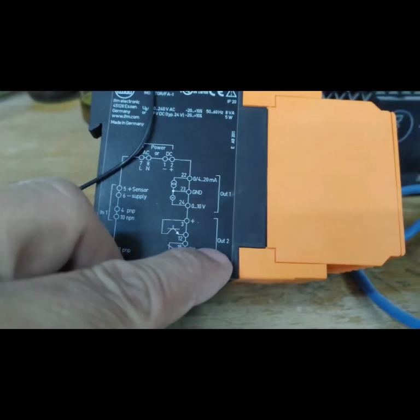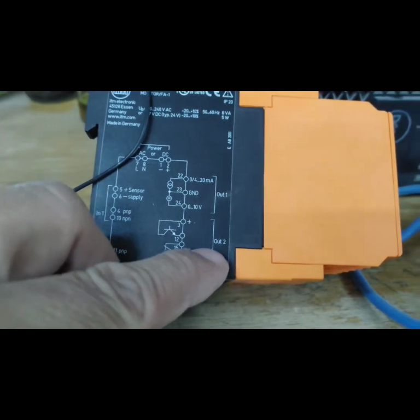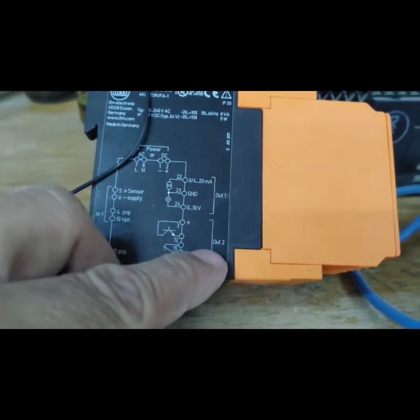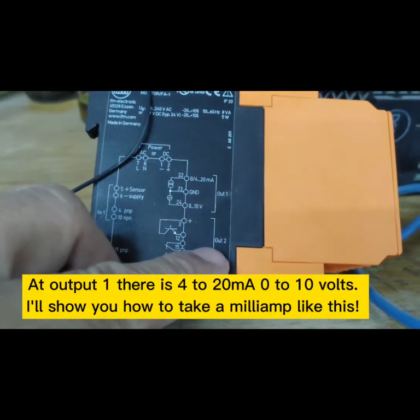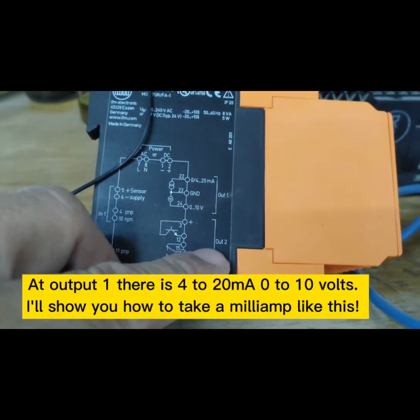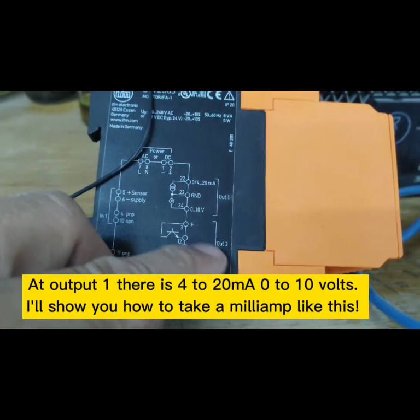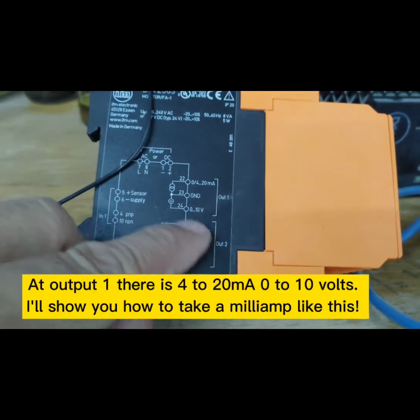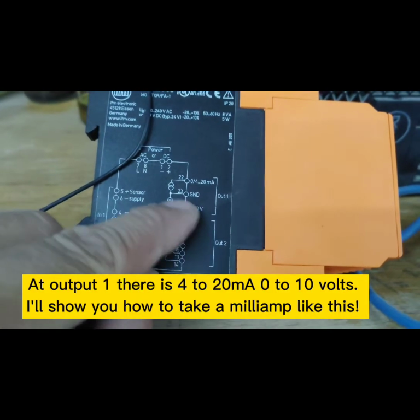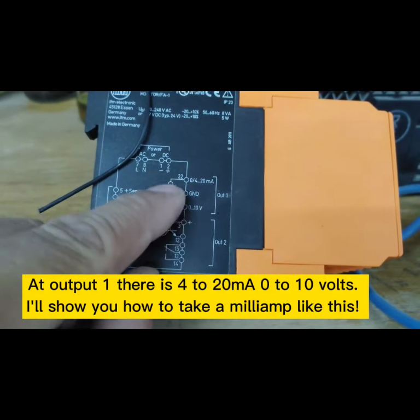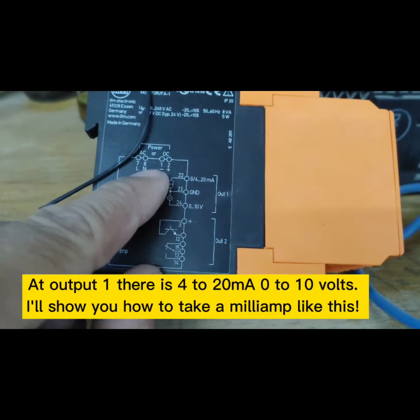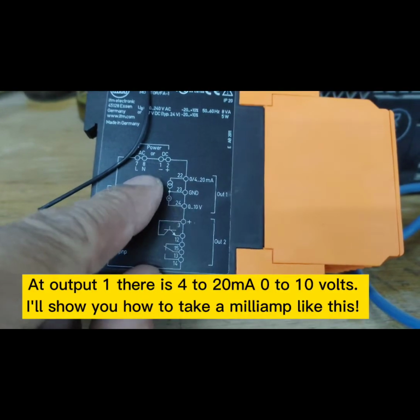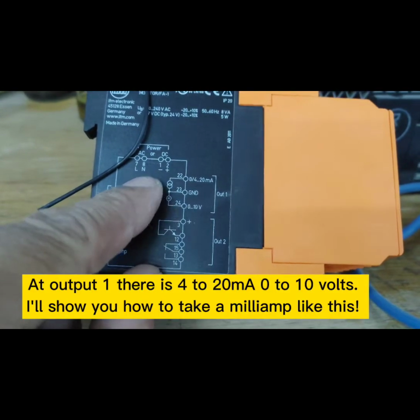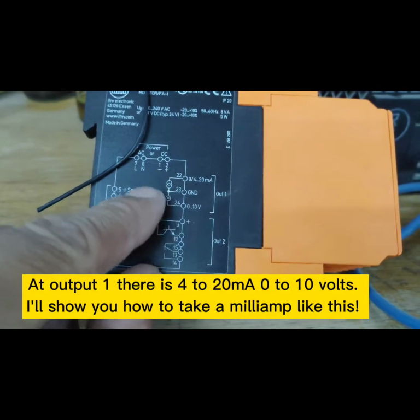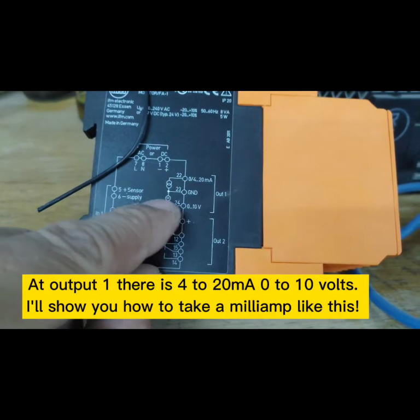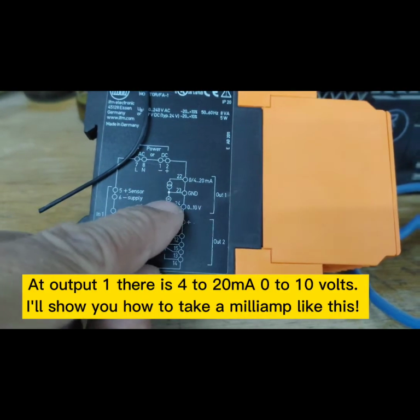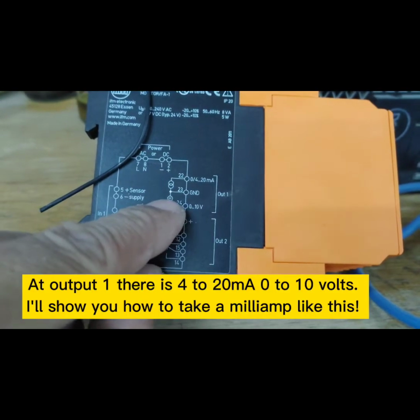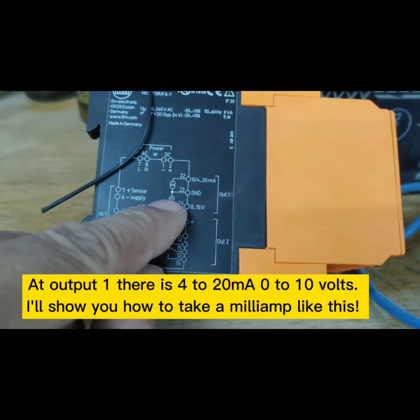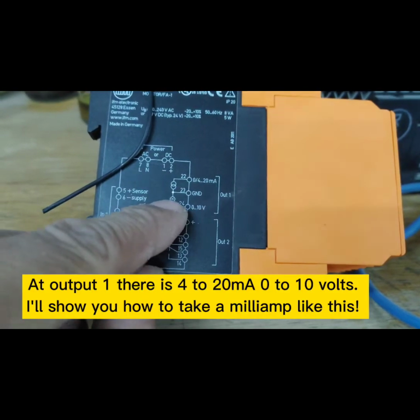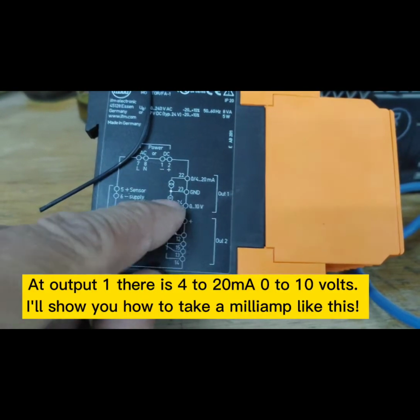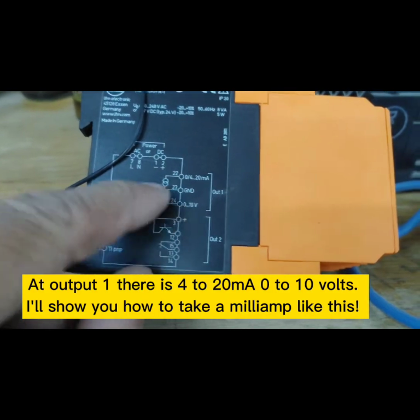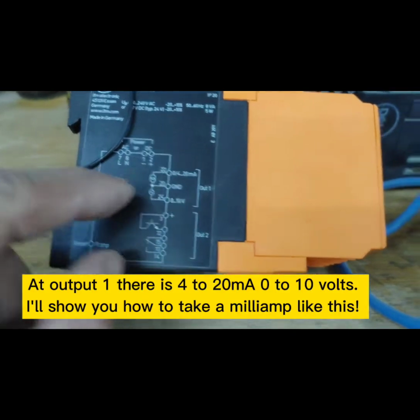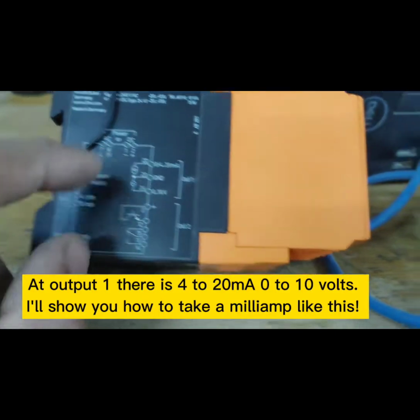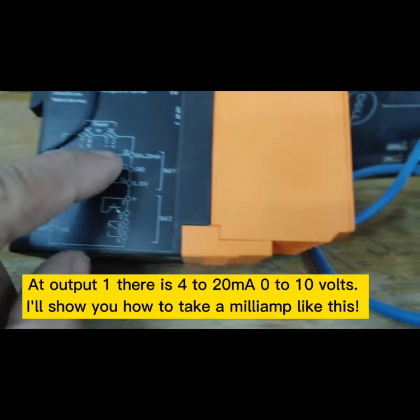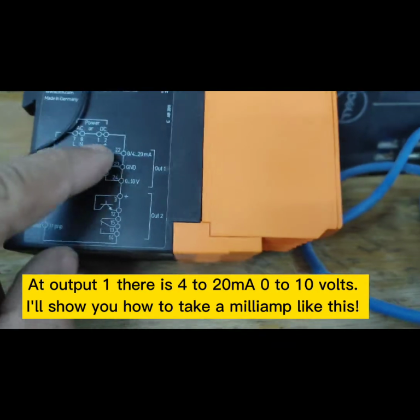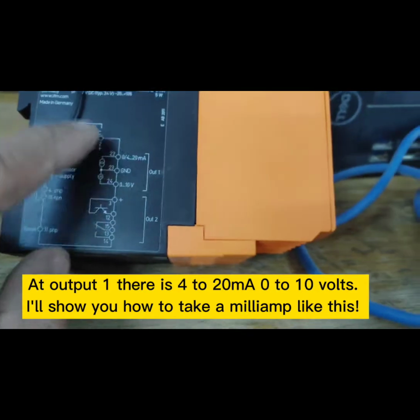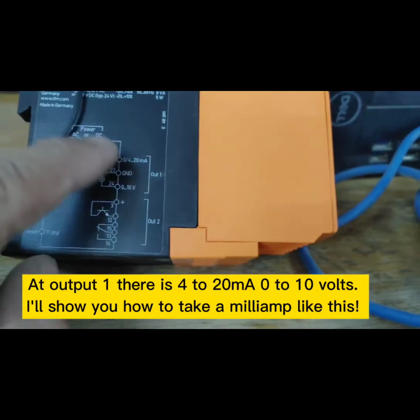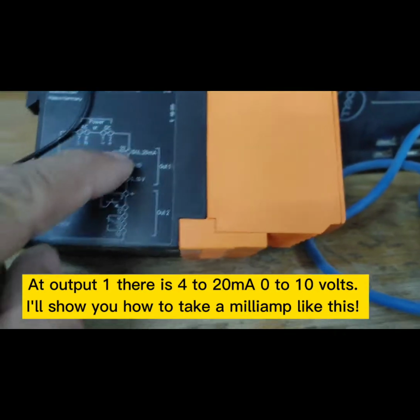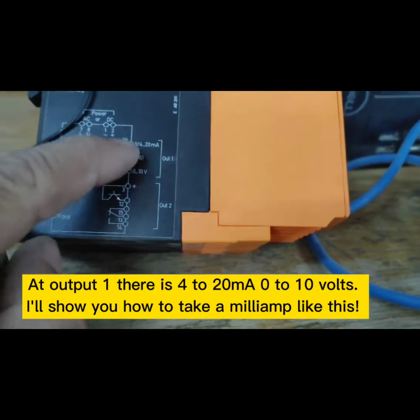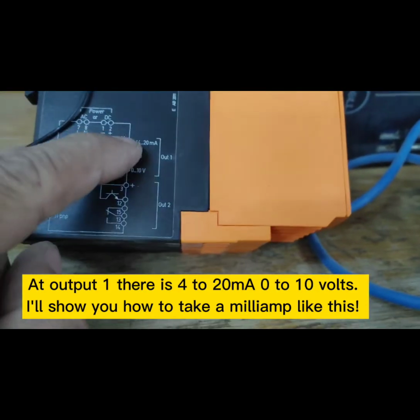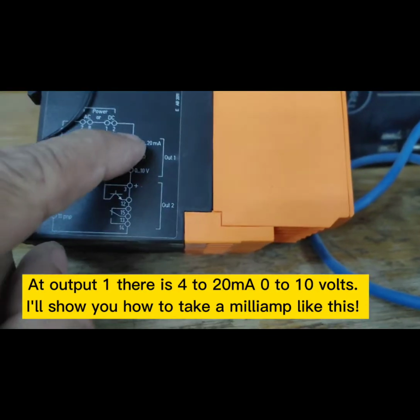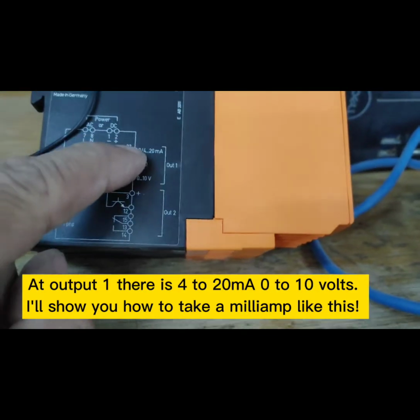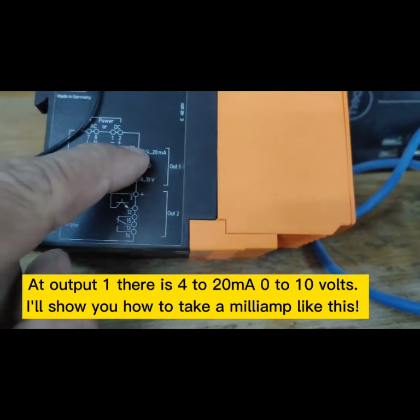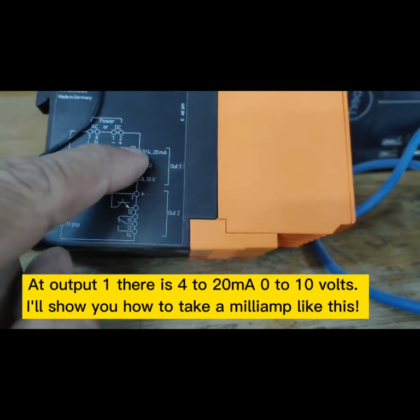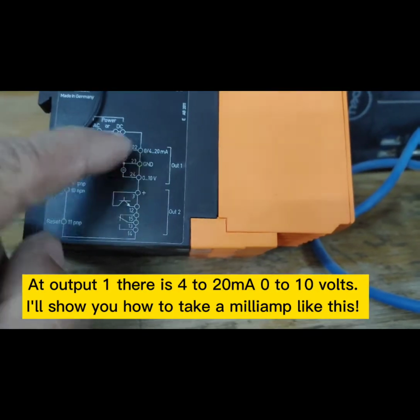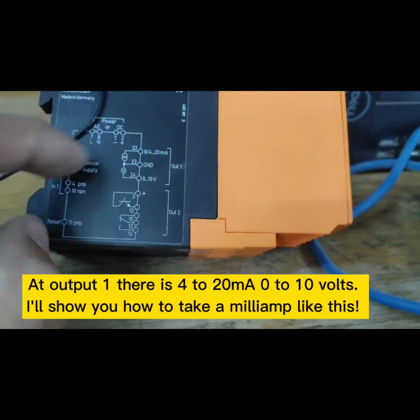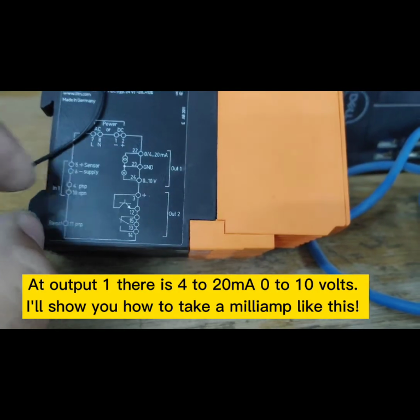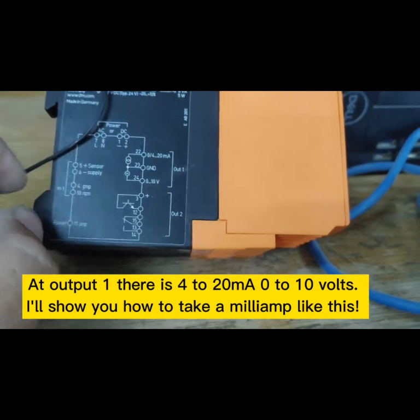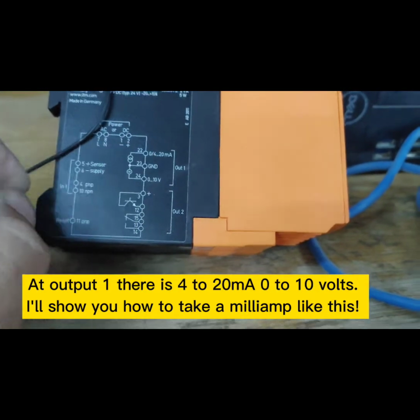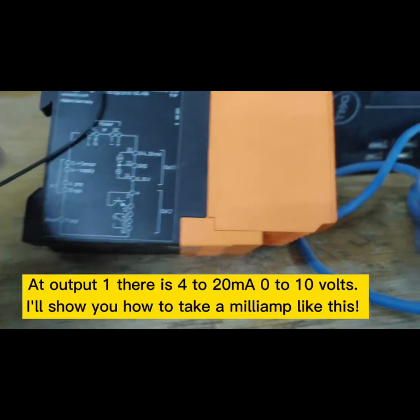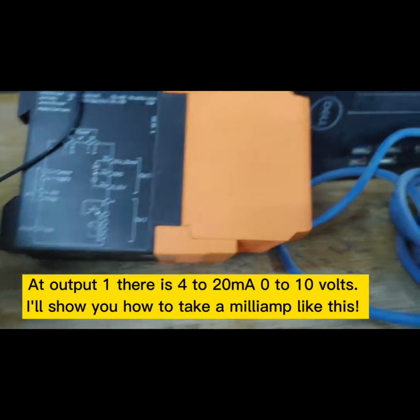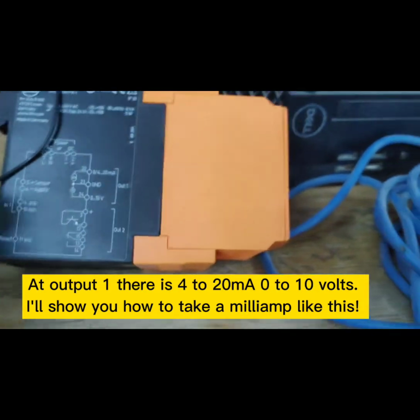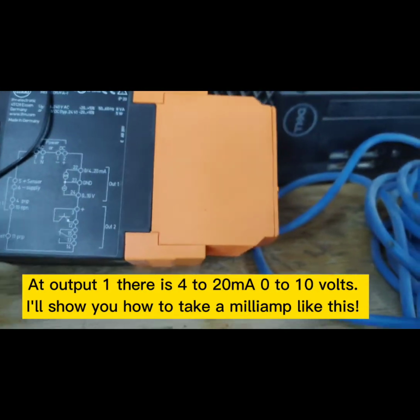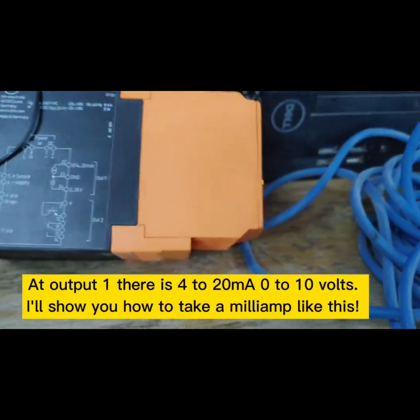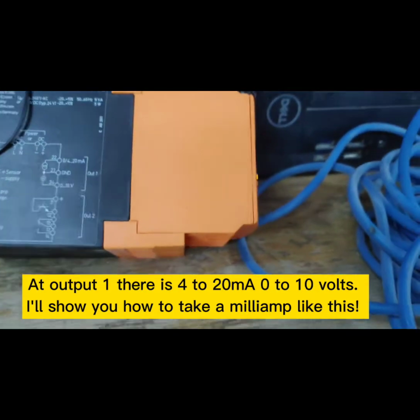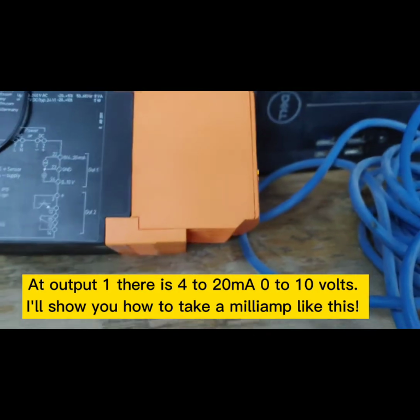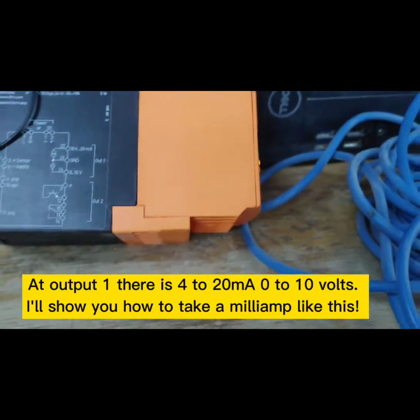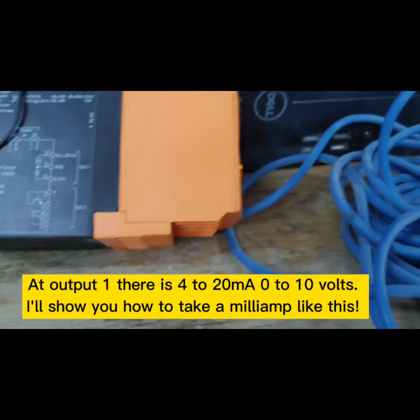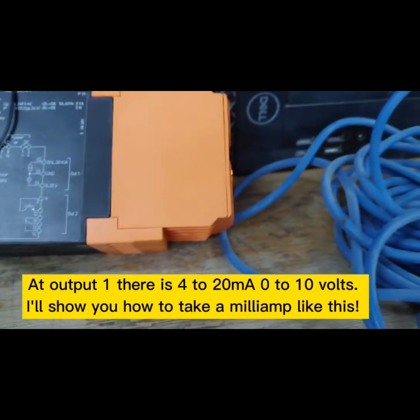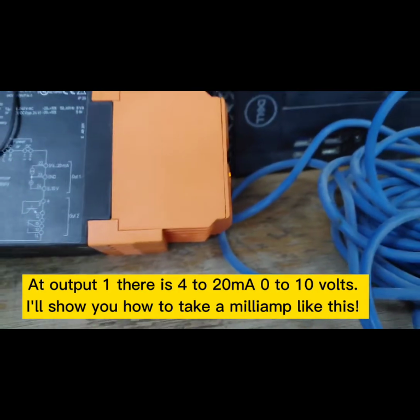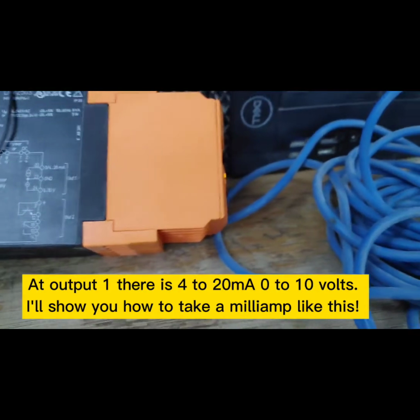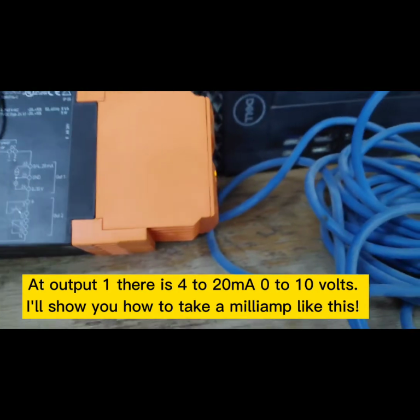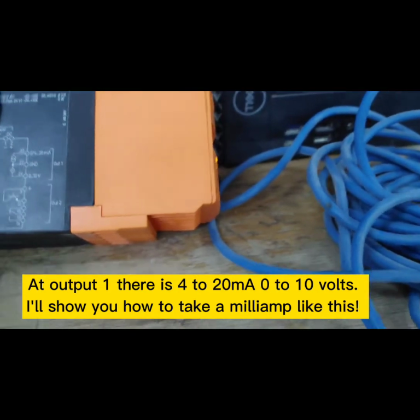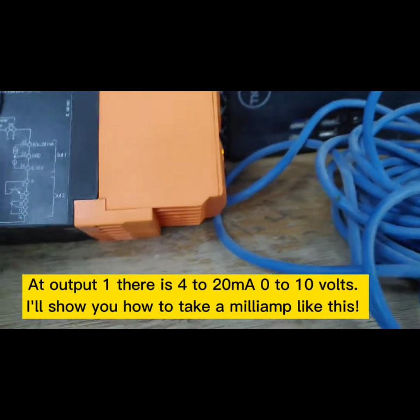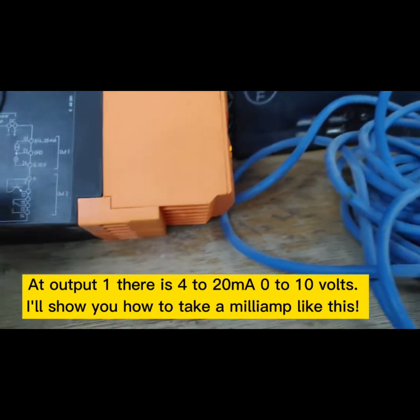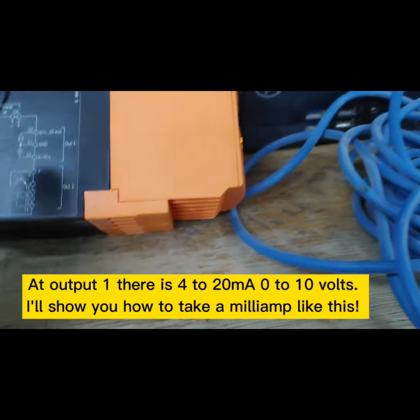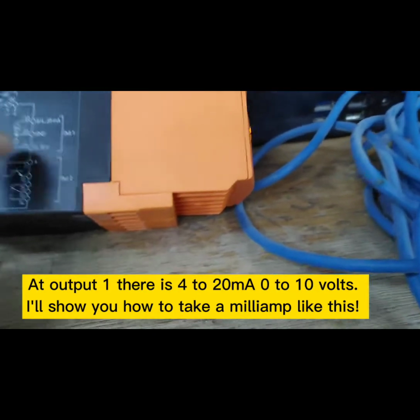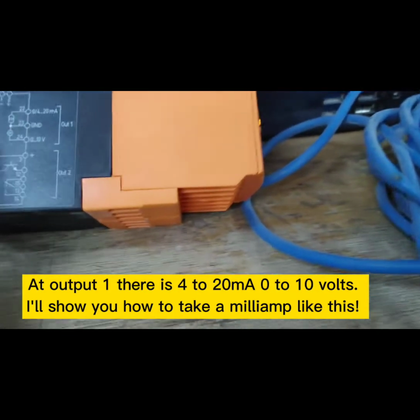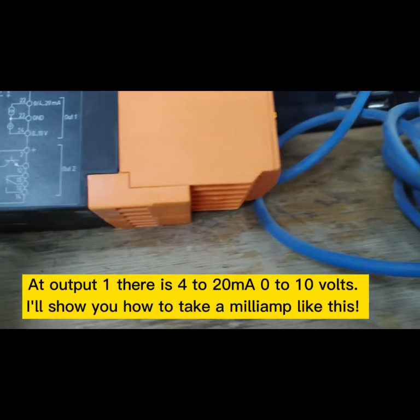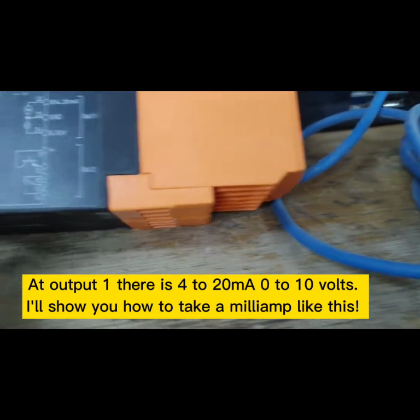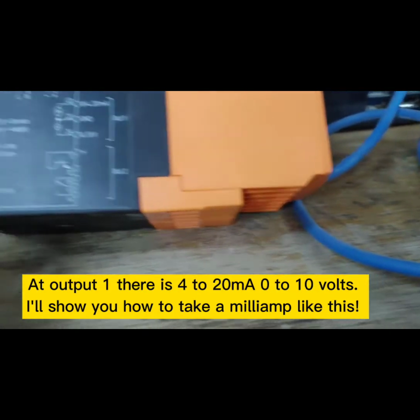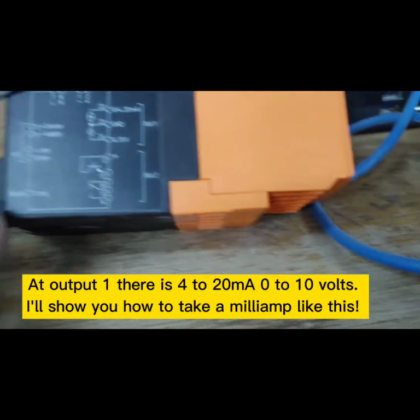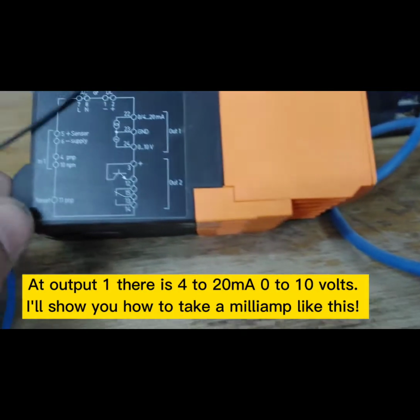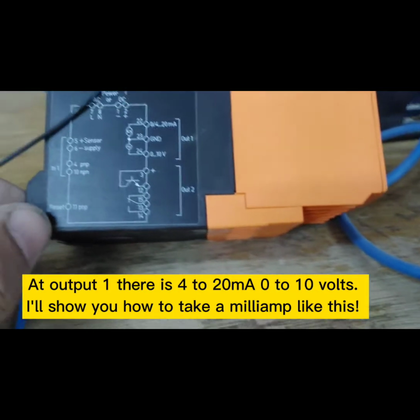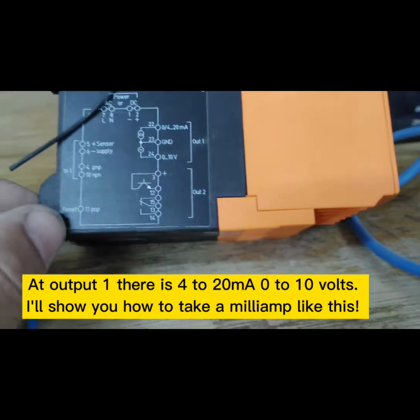At output one there is 4 to 20 milliamps or 0 to 10 volts. I'll show you how to take a milliamp reading — like this.